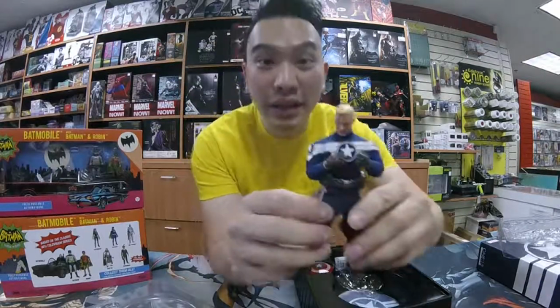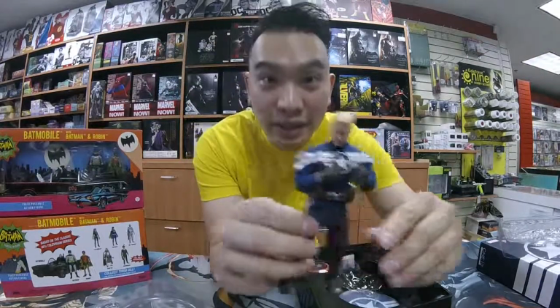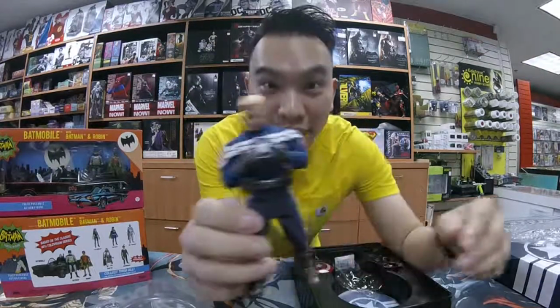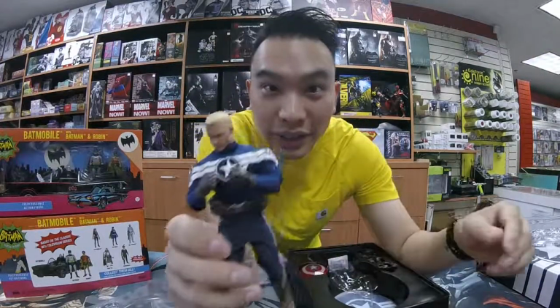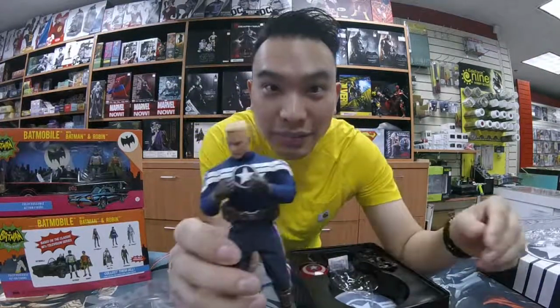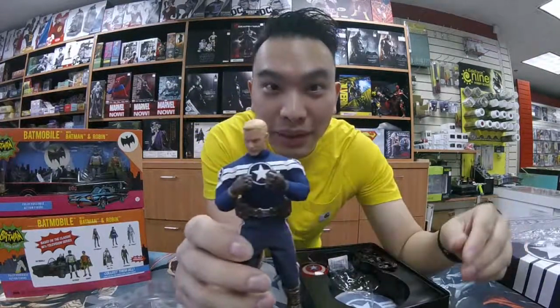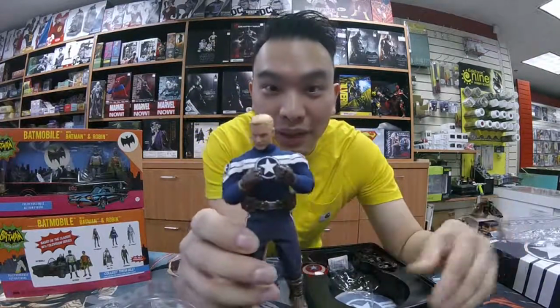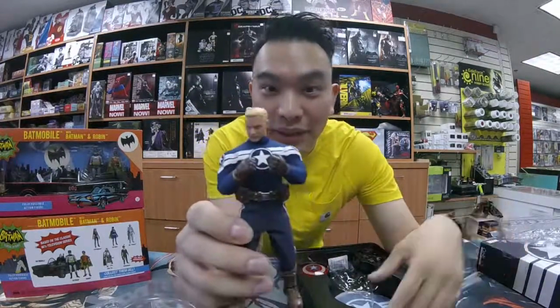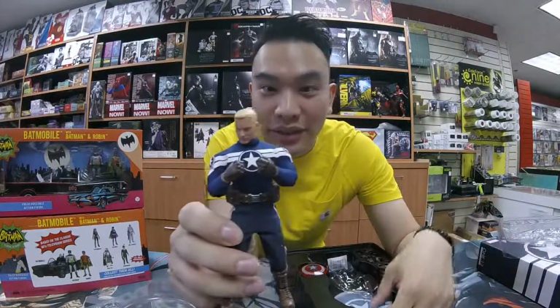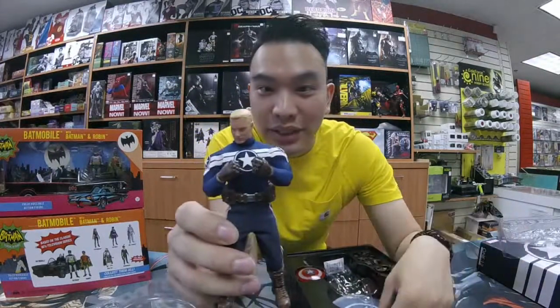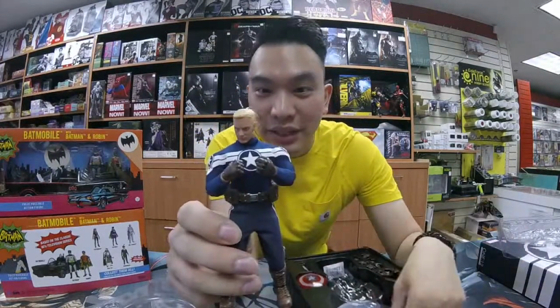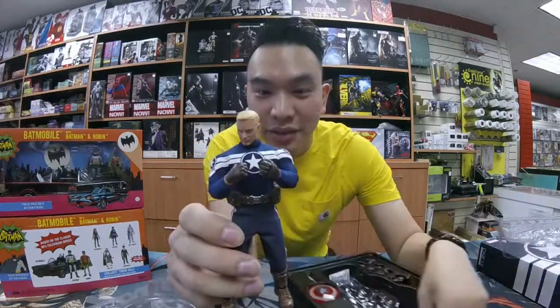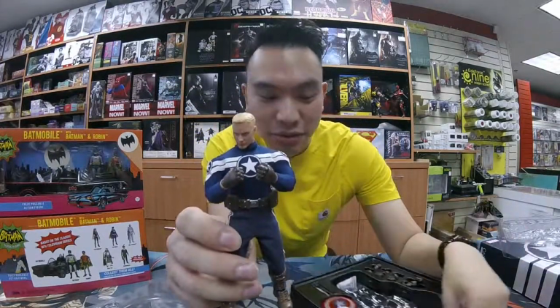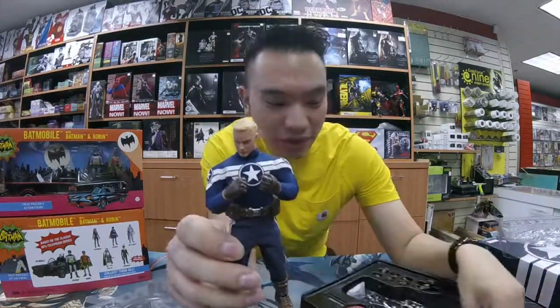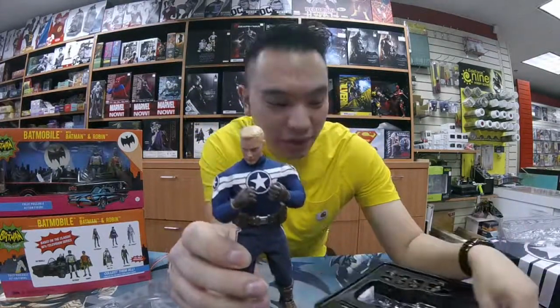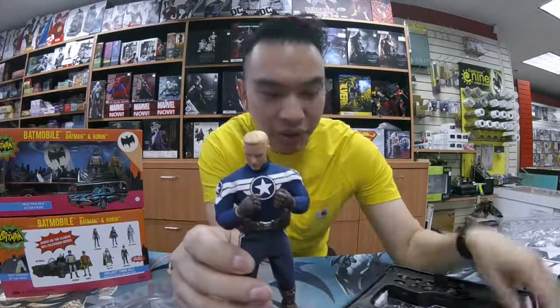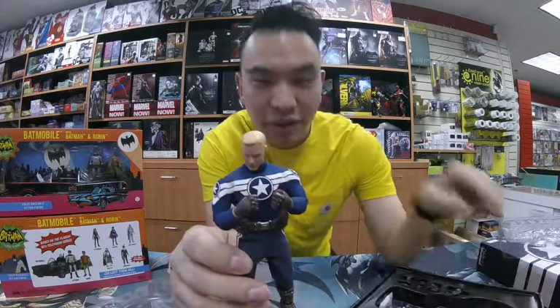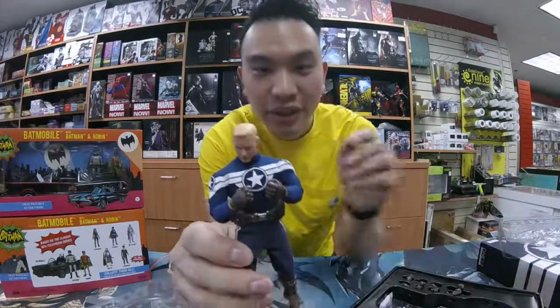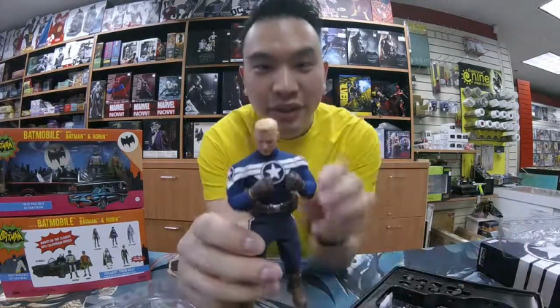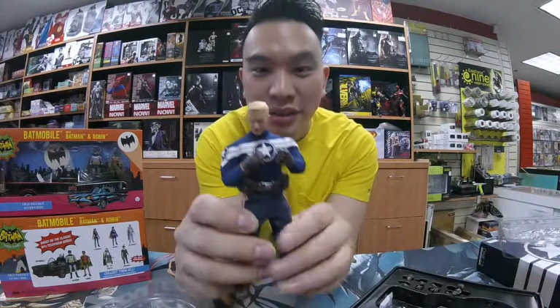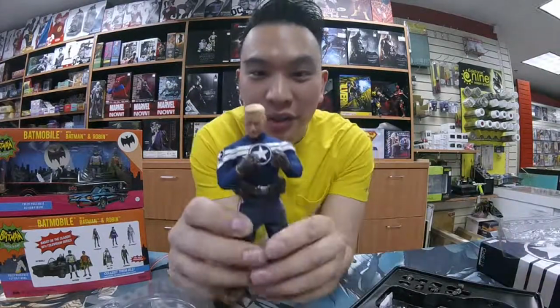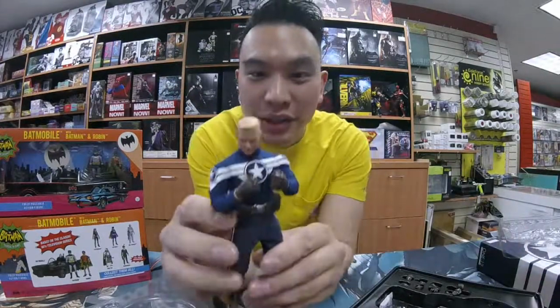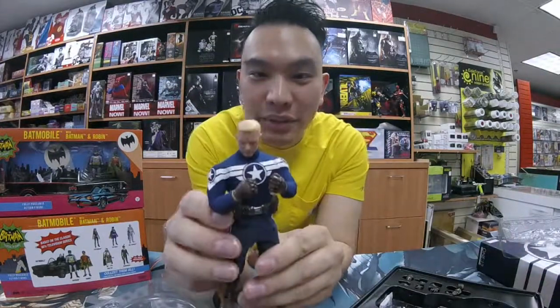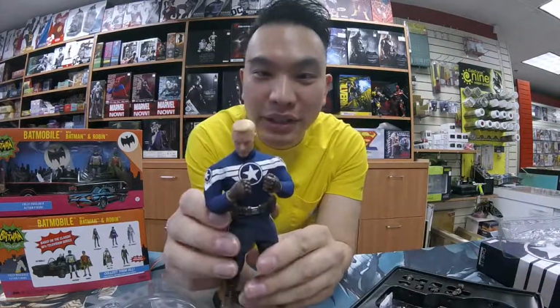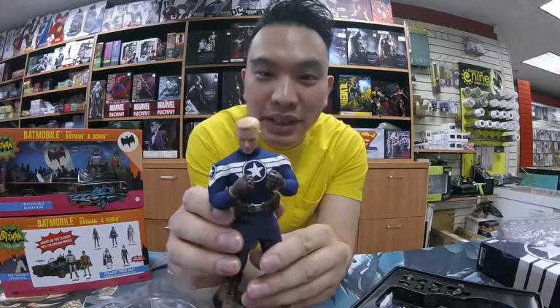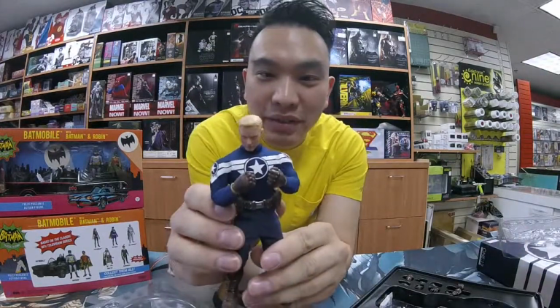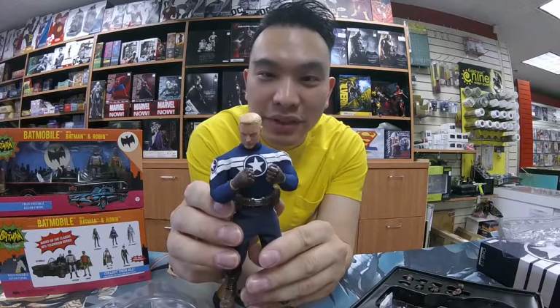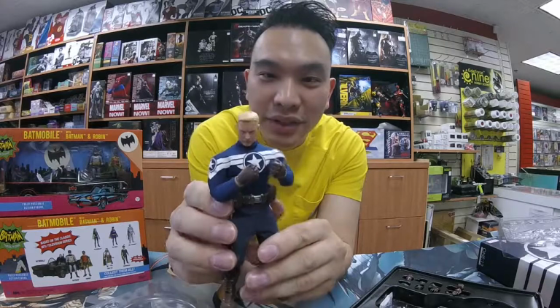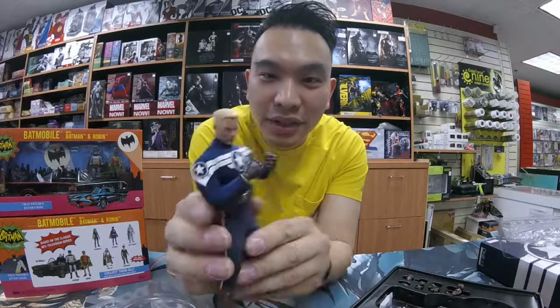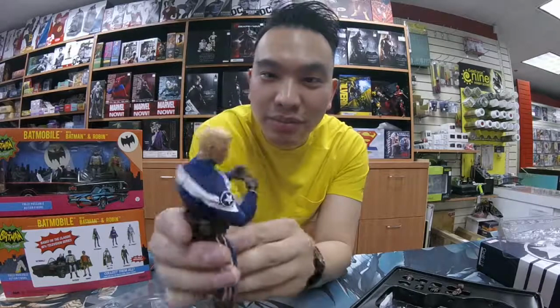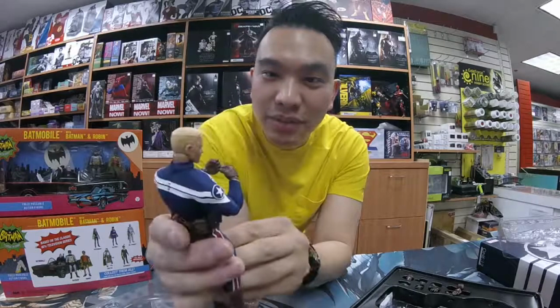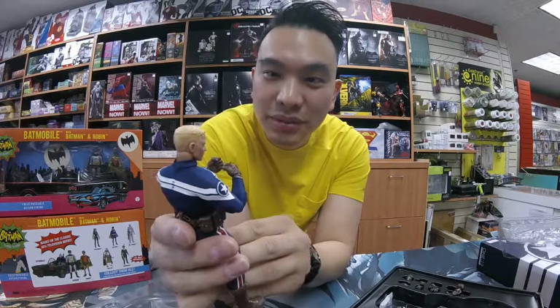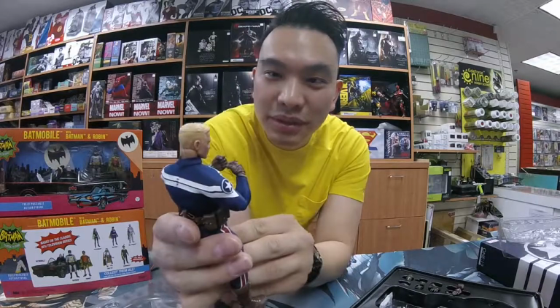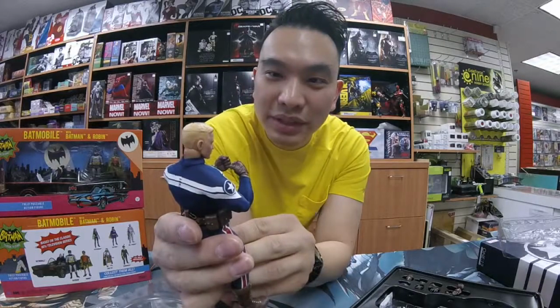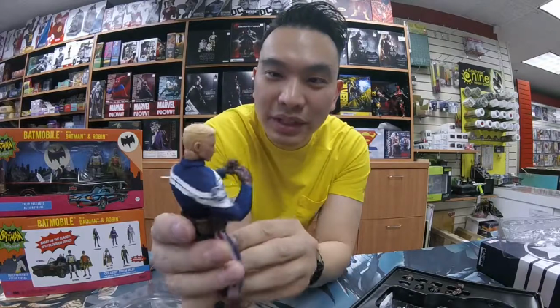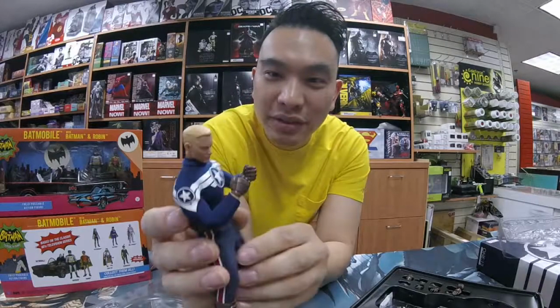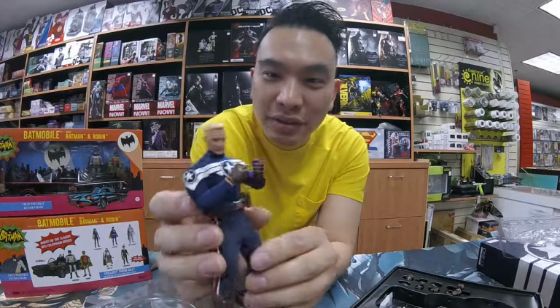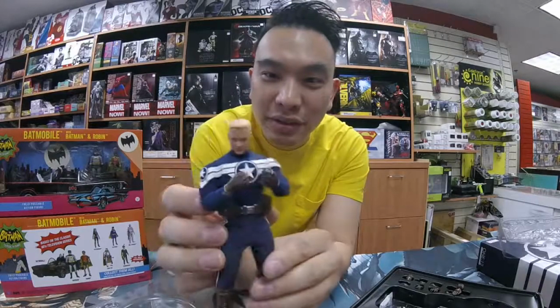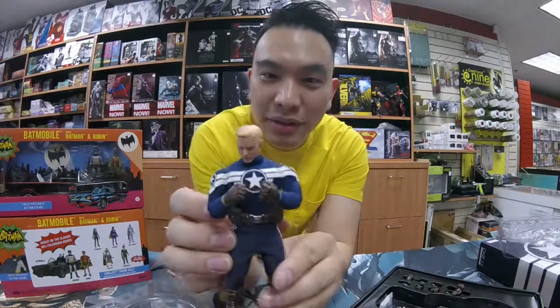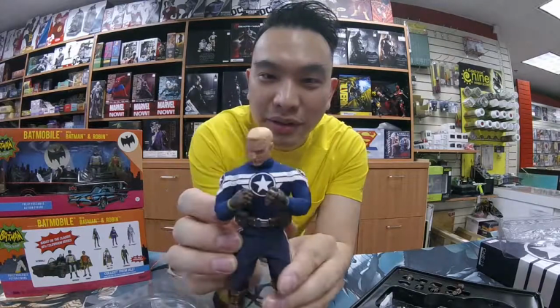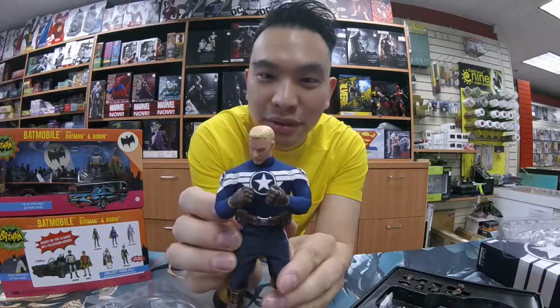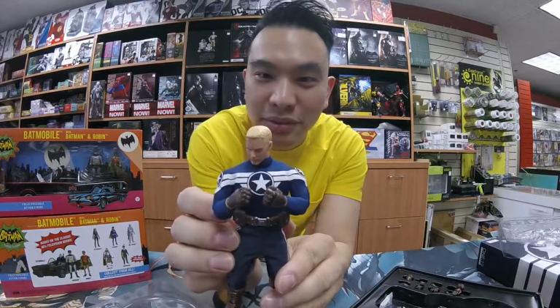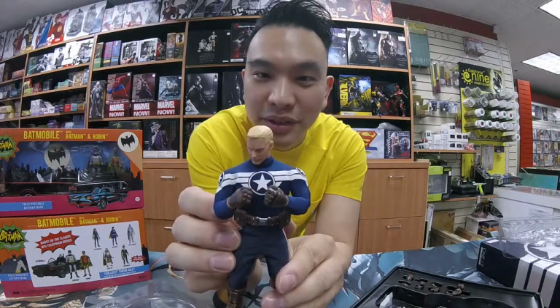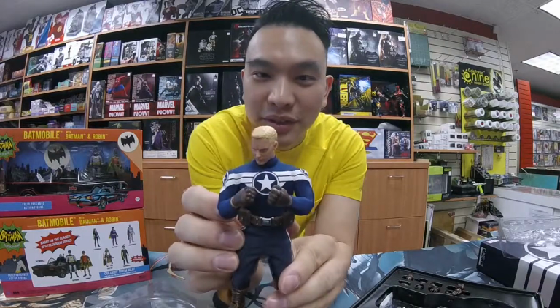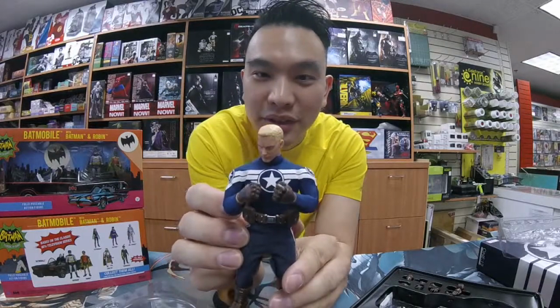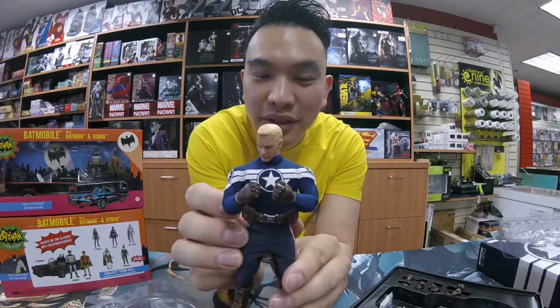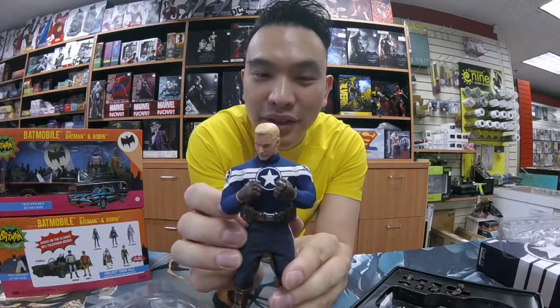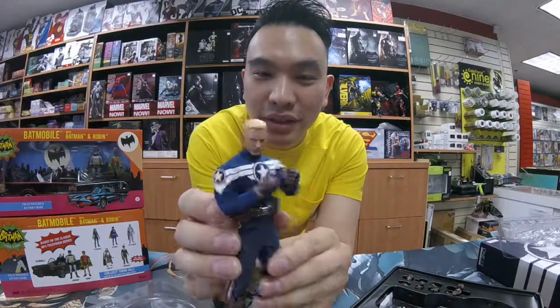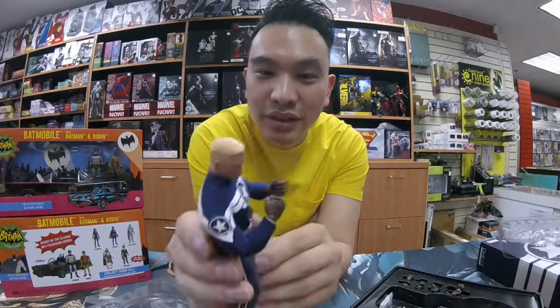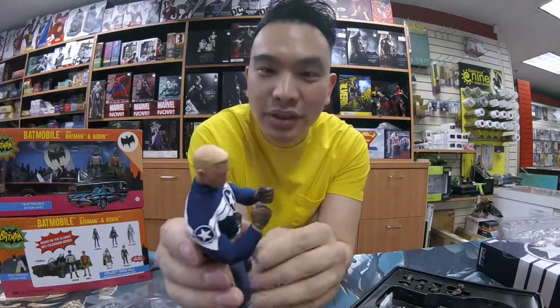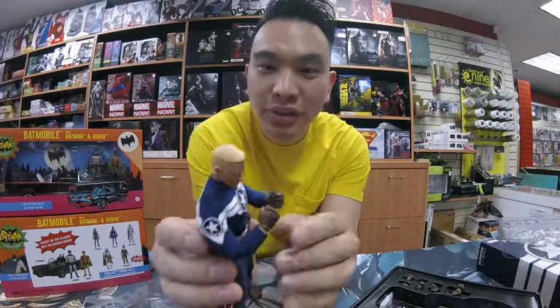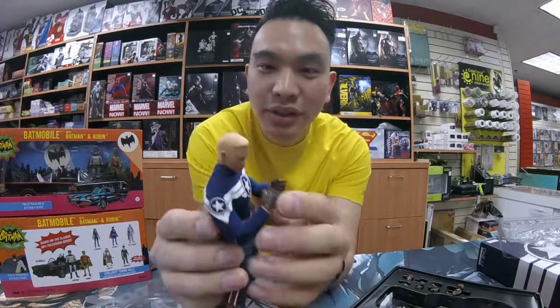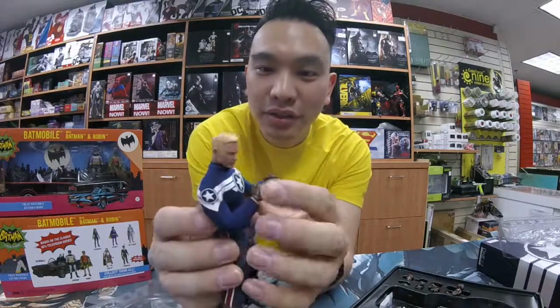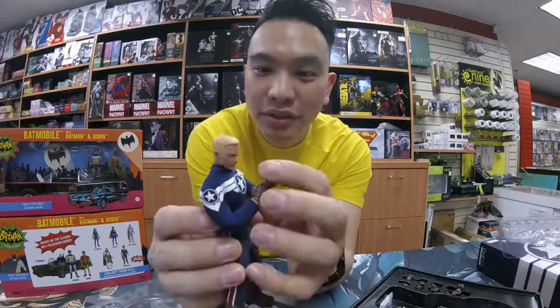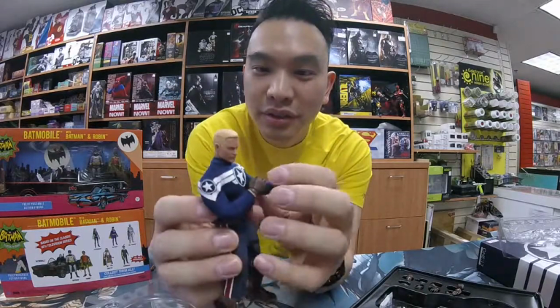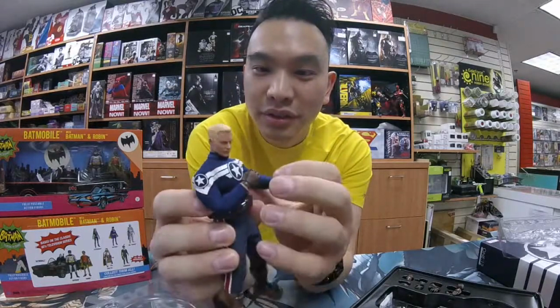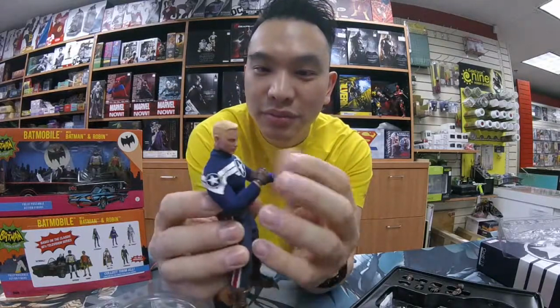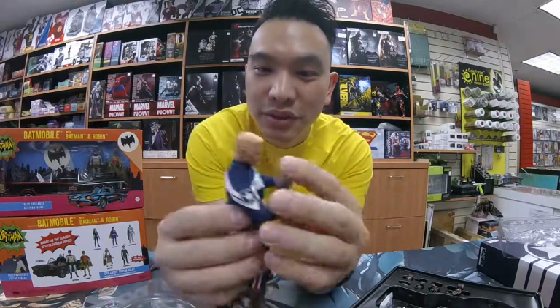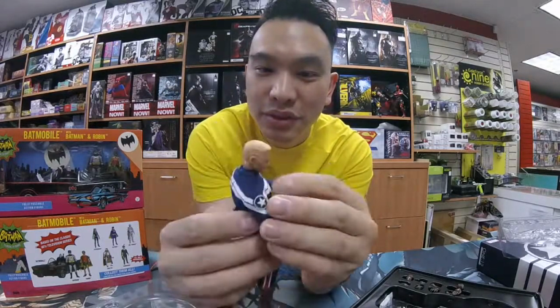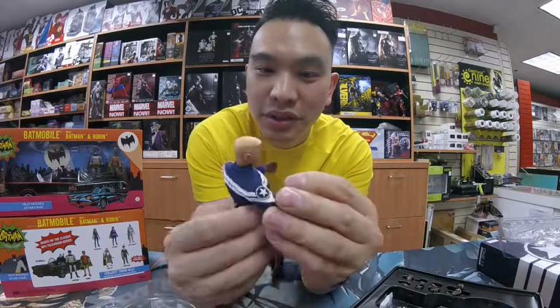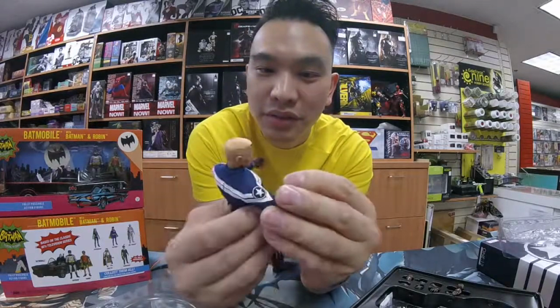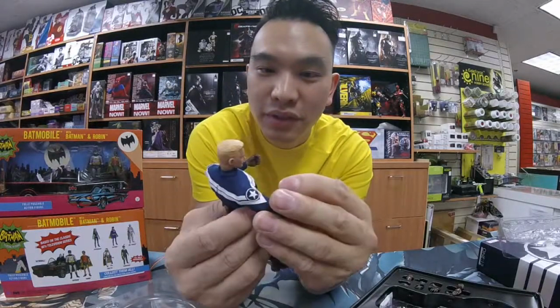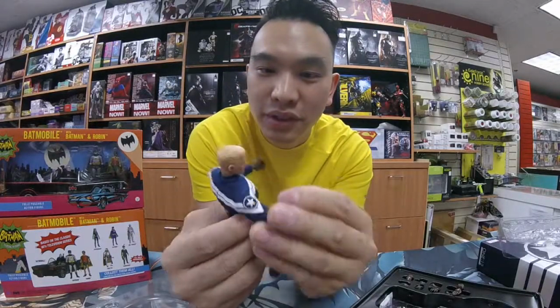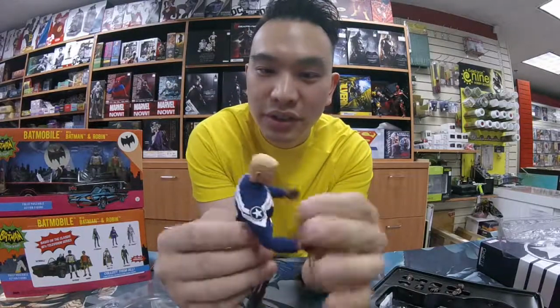Sorry guys, I'm back — I just had to answer a quick call. So if I tape these live at the shop, sometimes they get interrupted. So here we go — this is Mr. Steve Rogers.